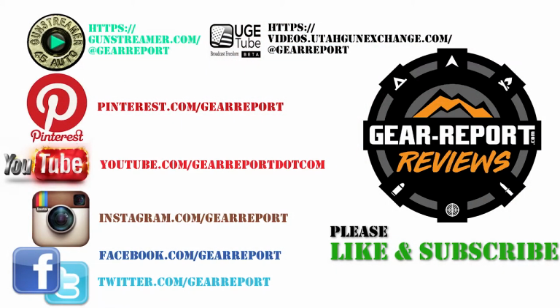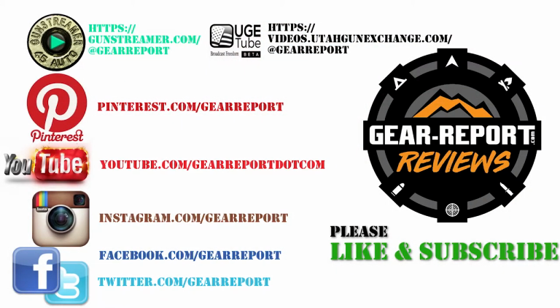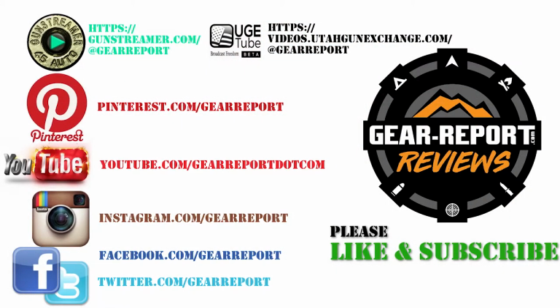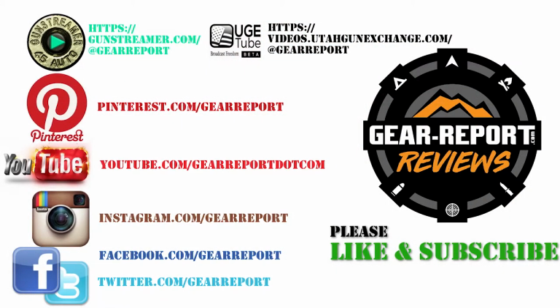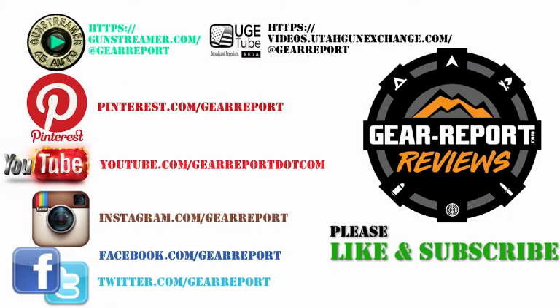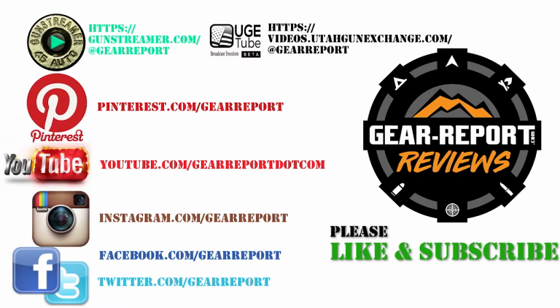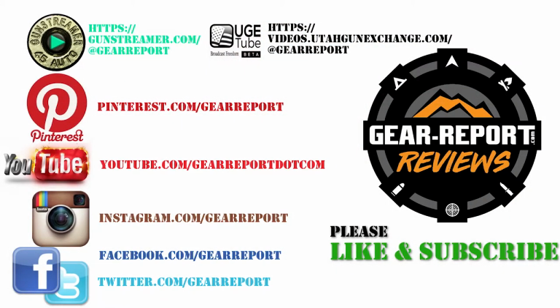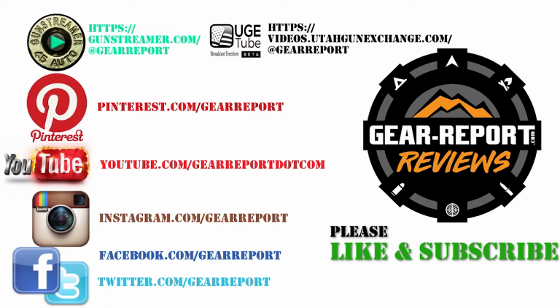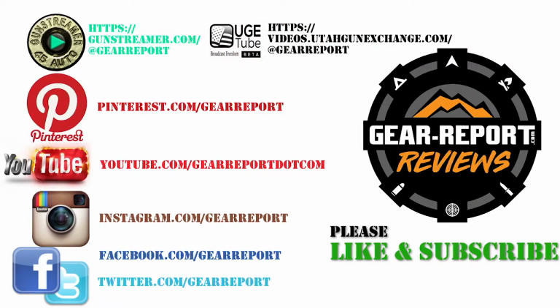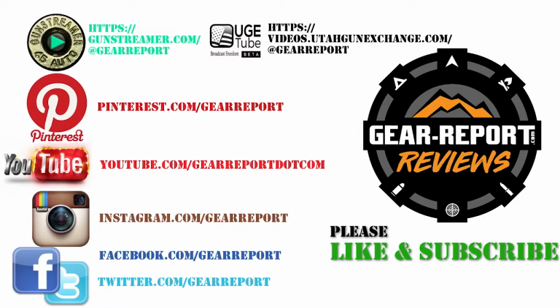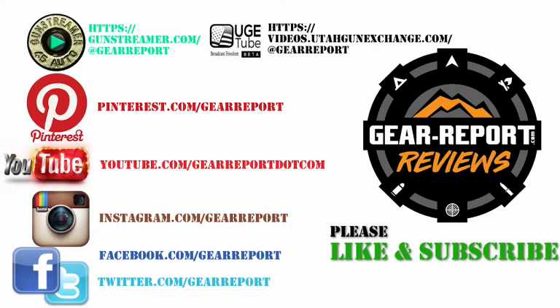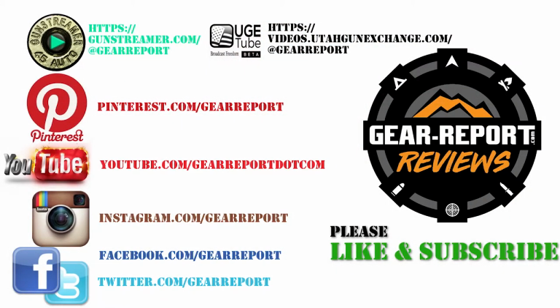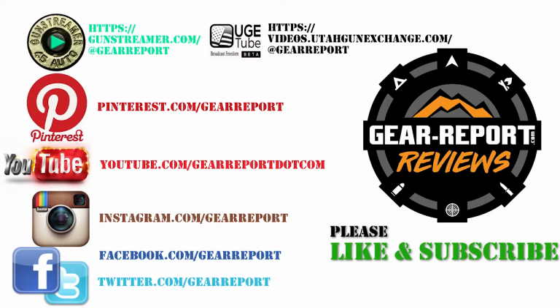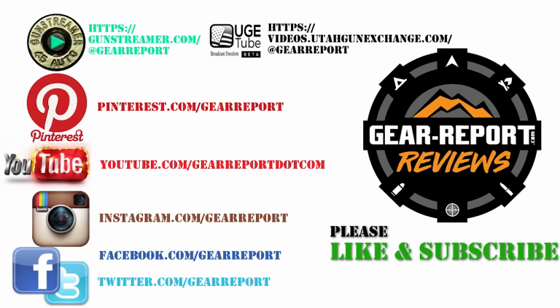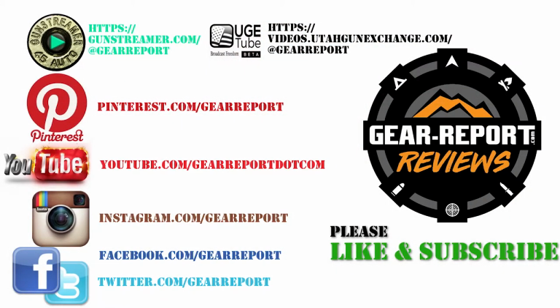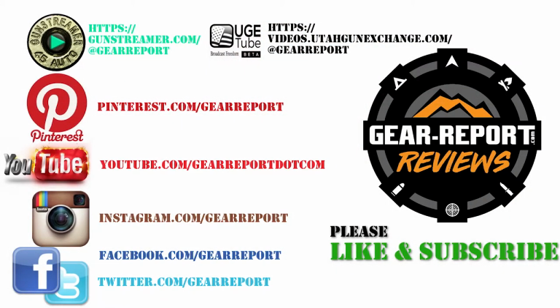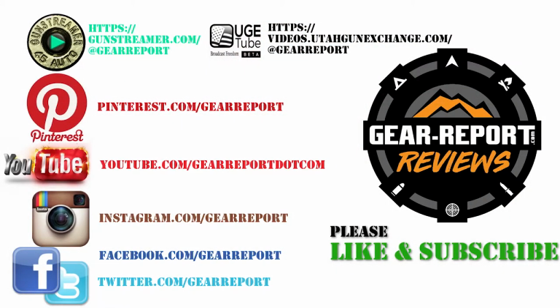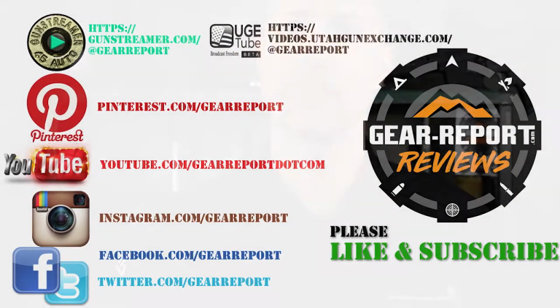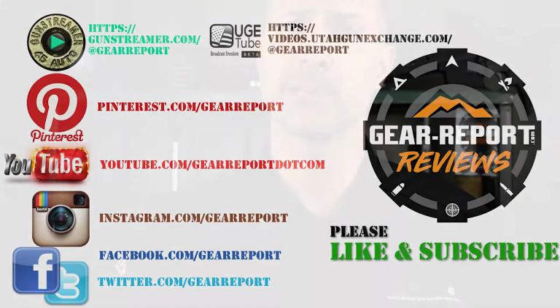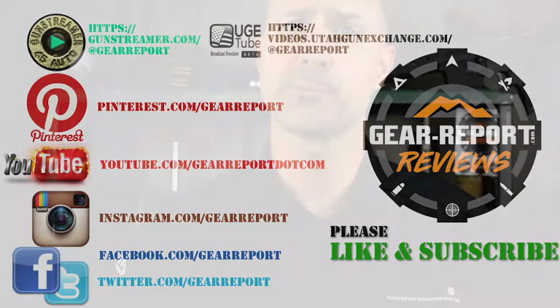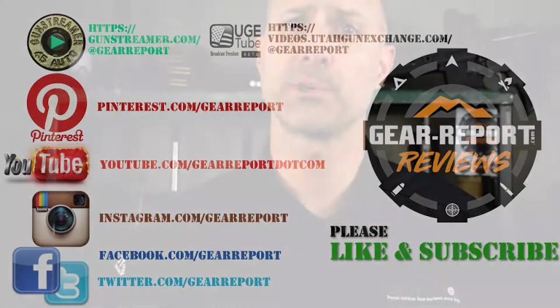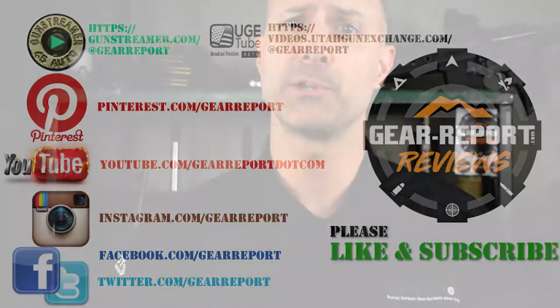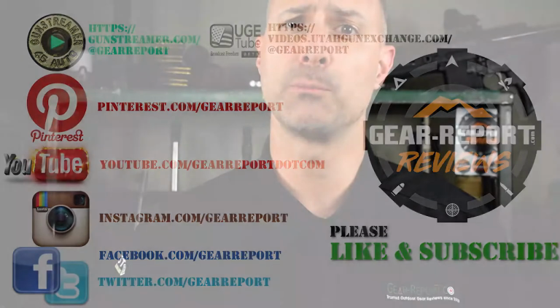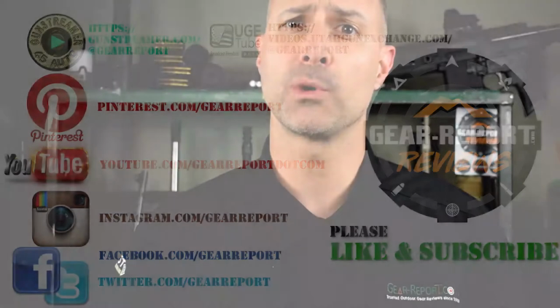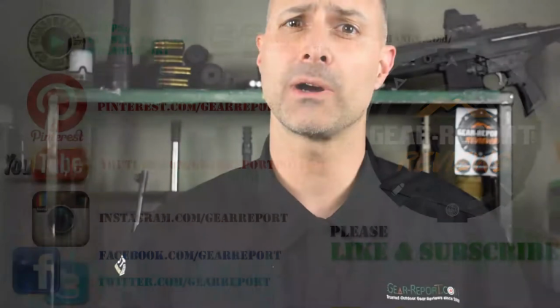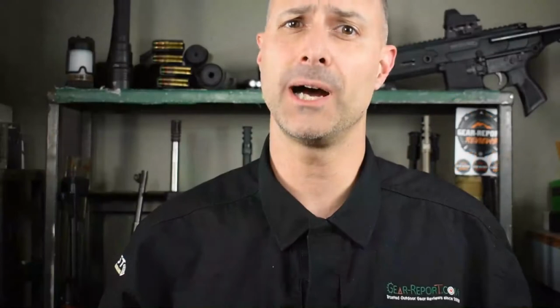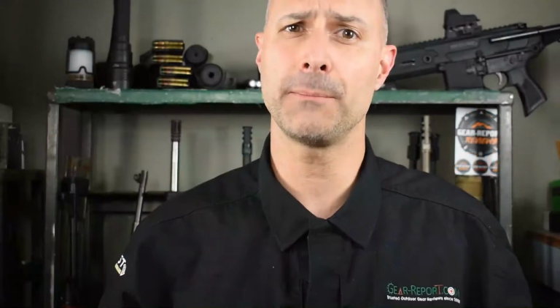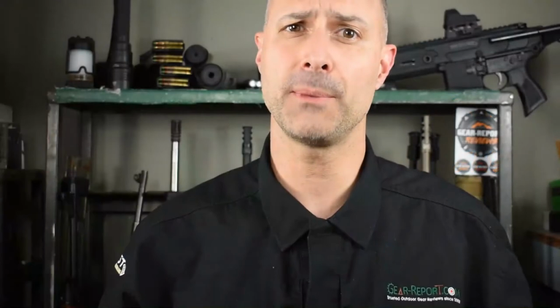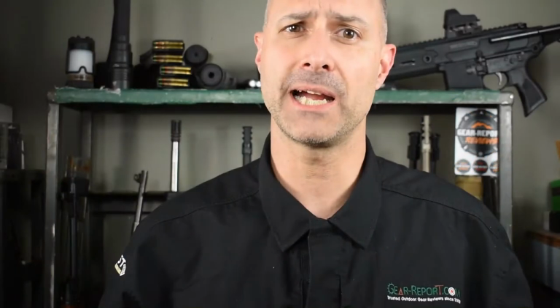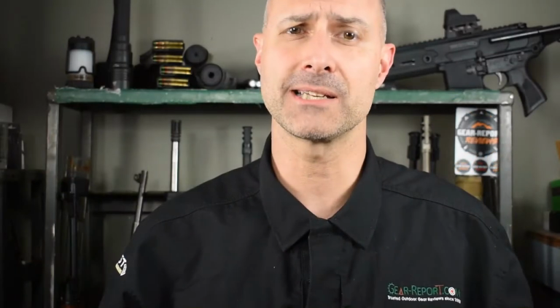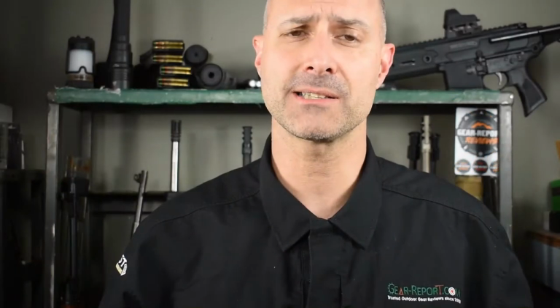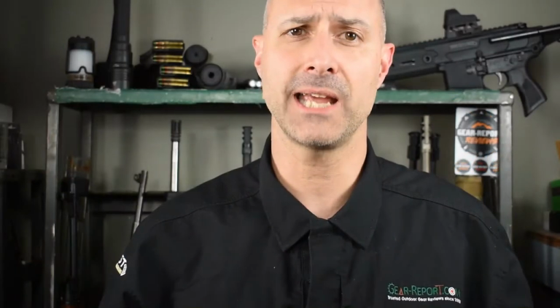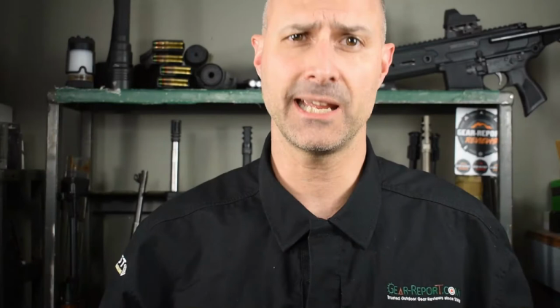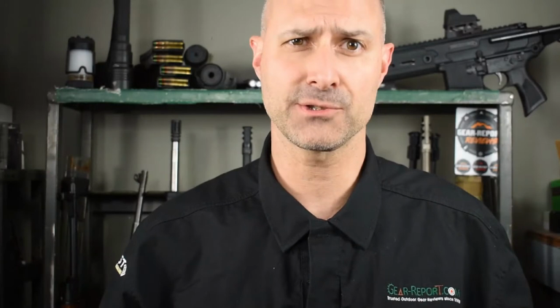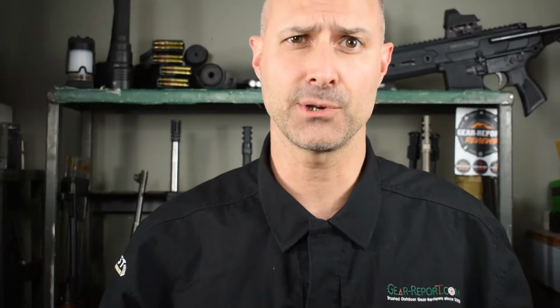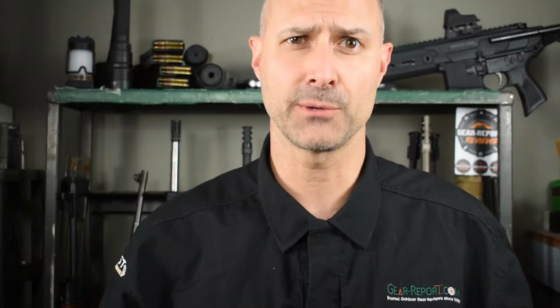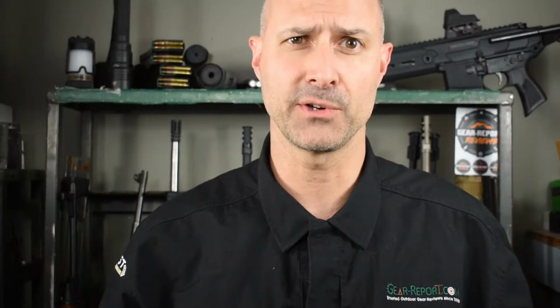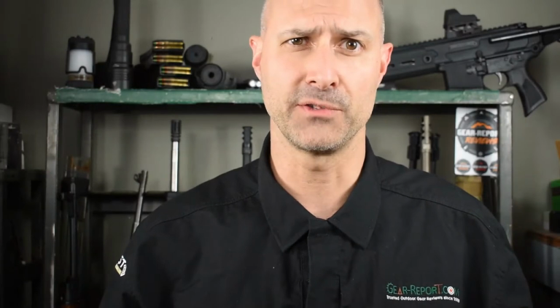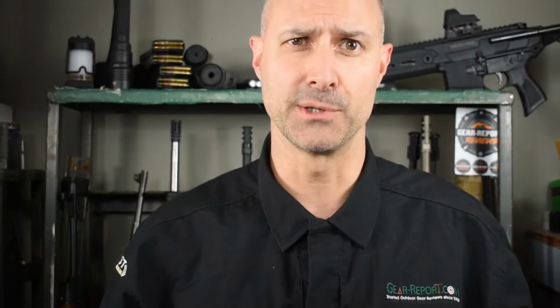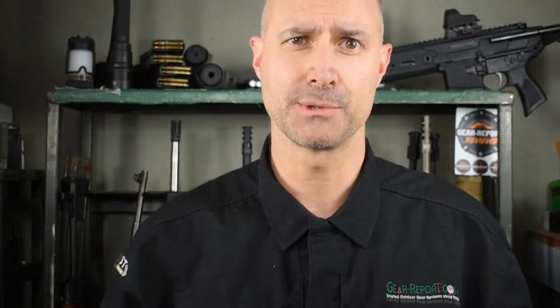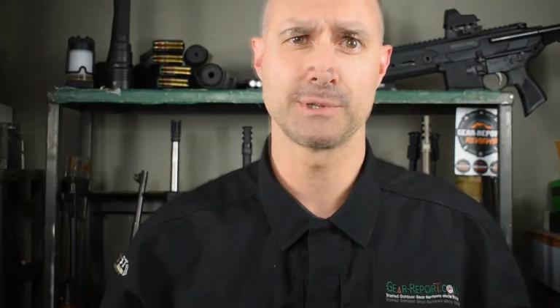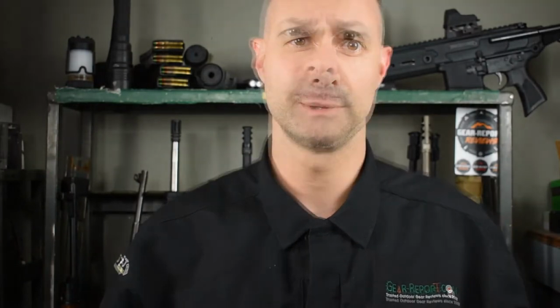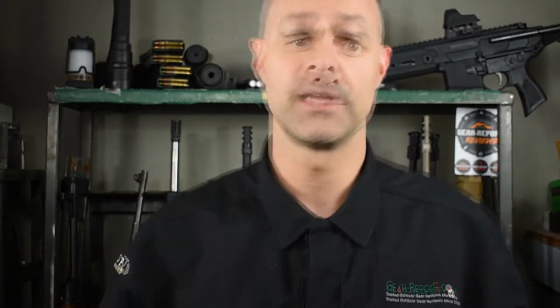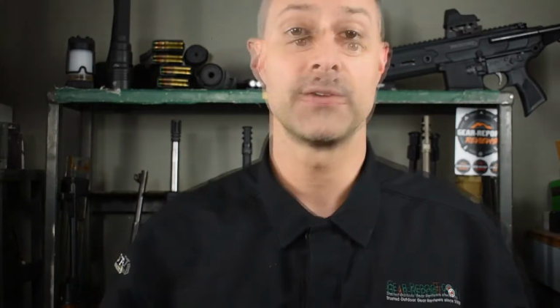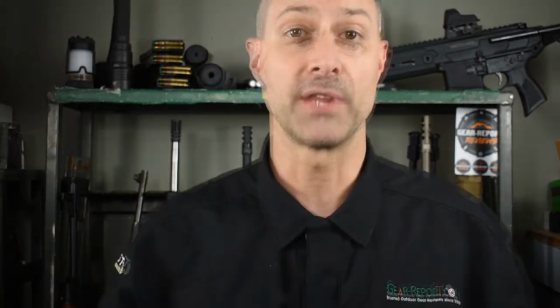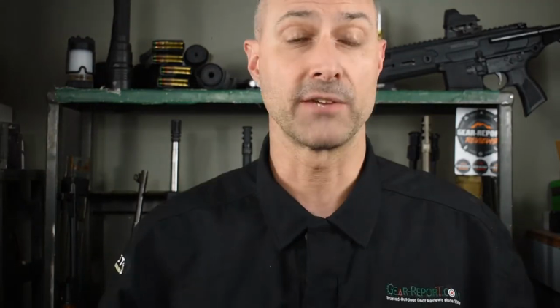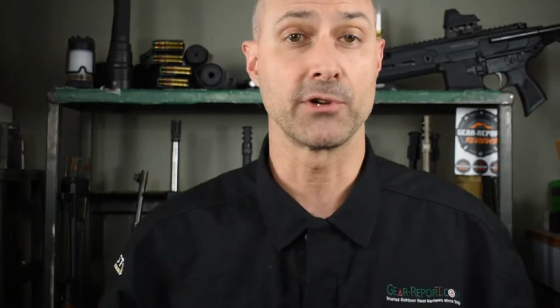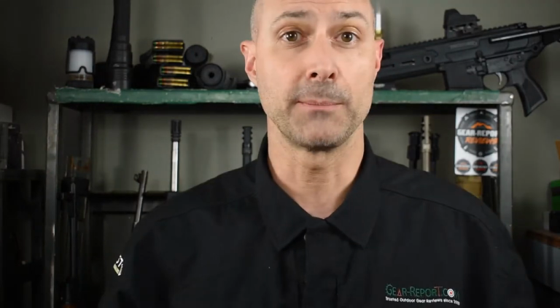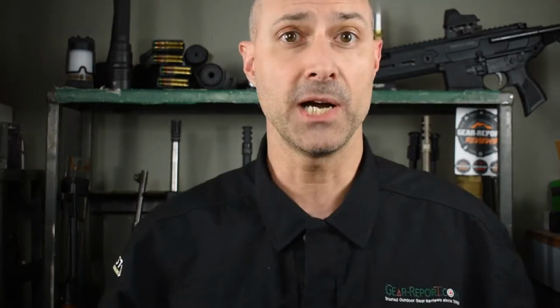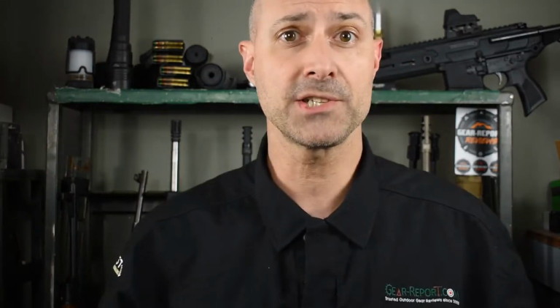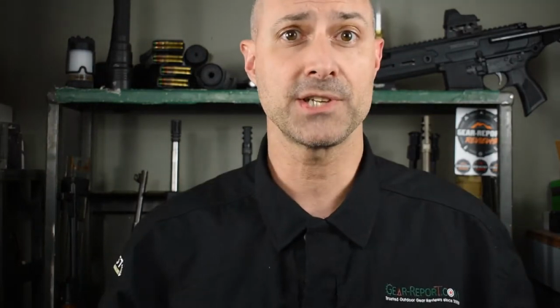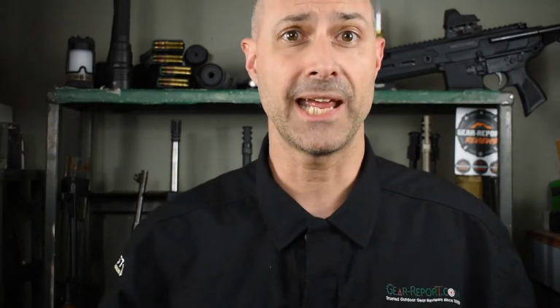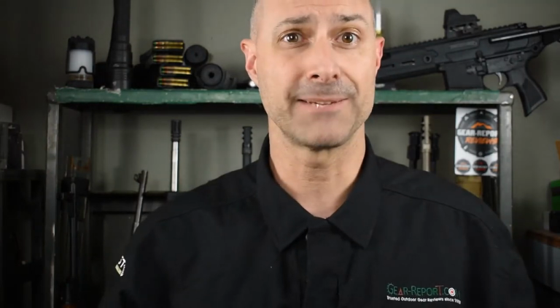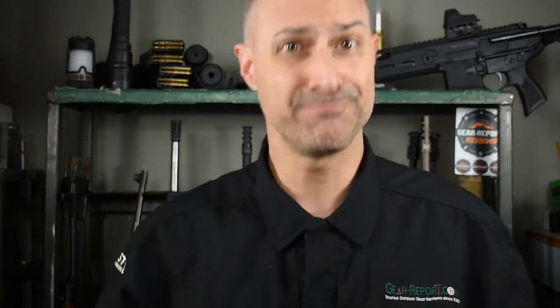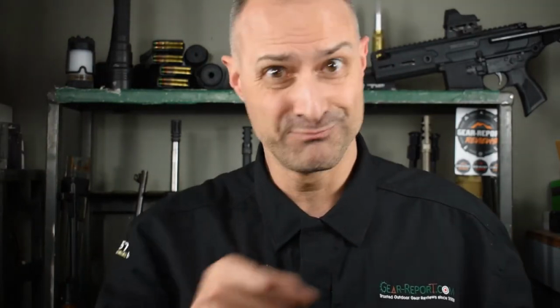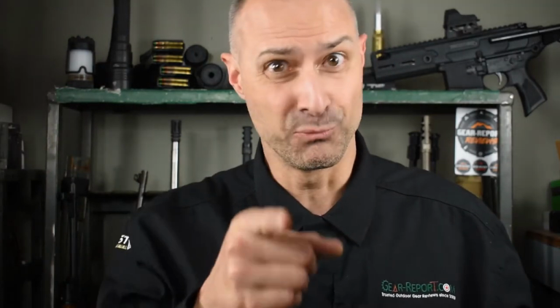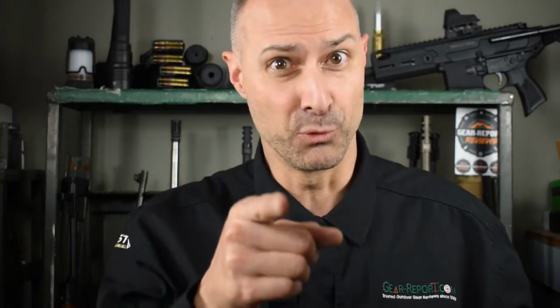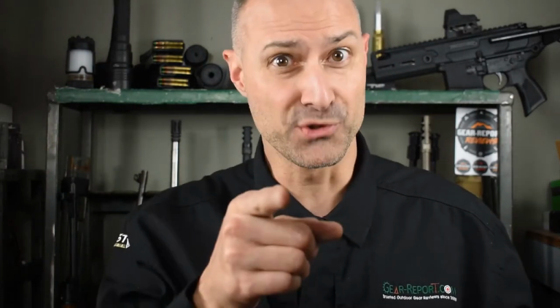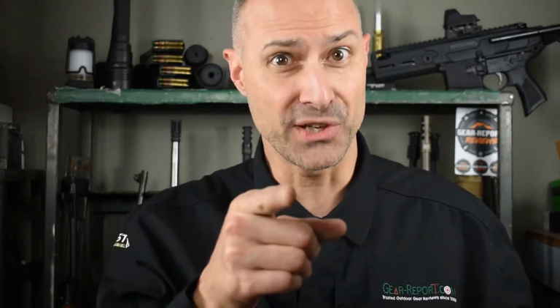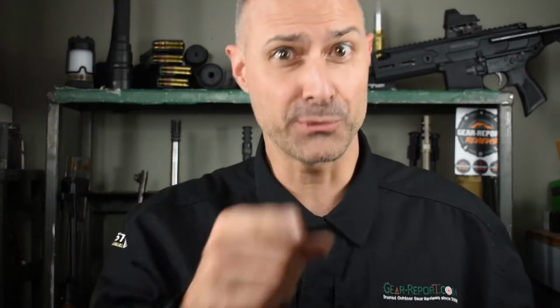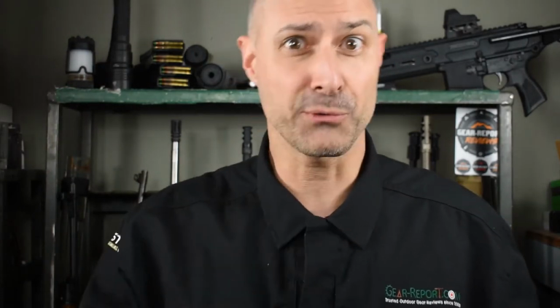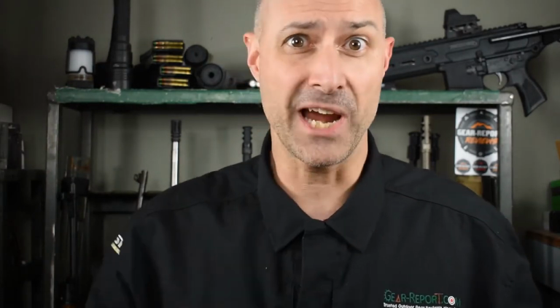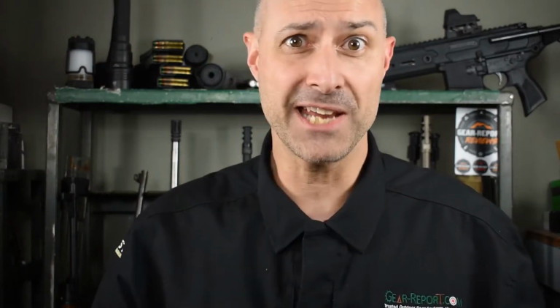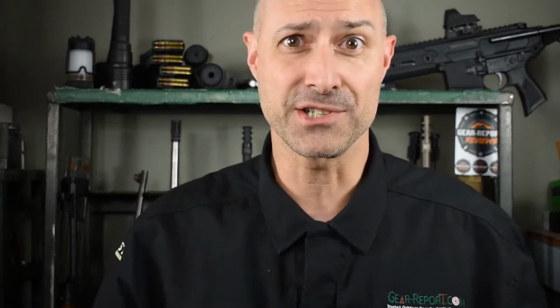A big thanks to our patrons for helping us bring you more unbiased hands-on reviews. Thank you very much, and we'll see you at the range.